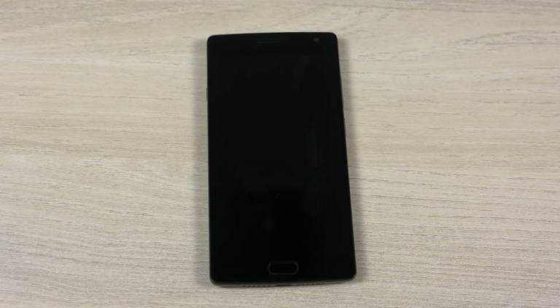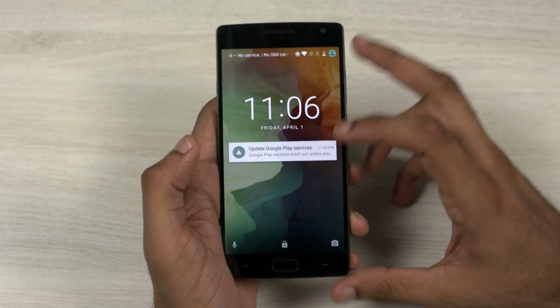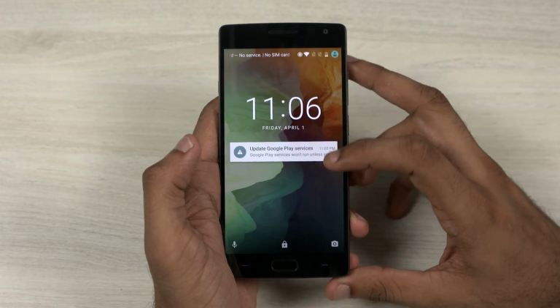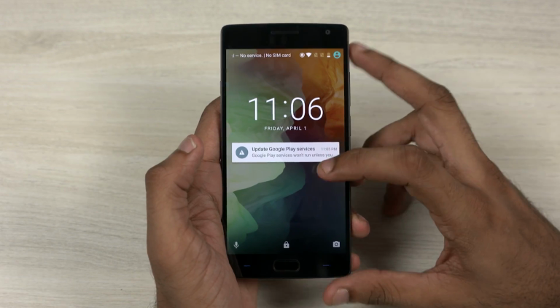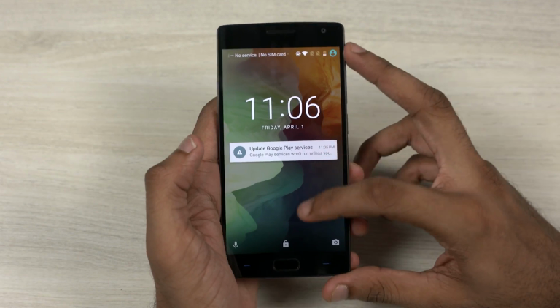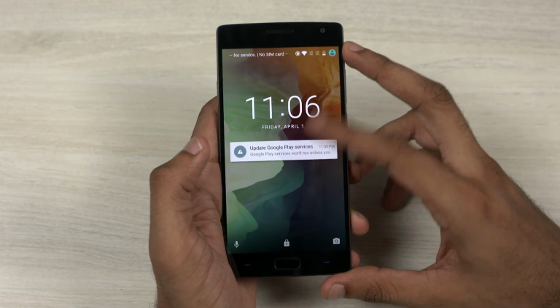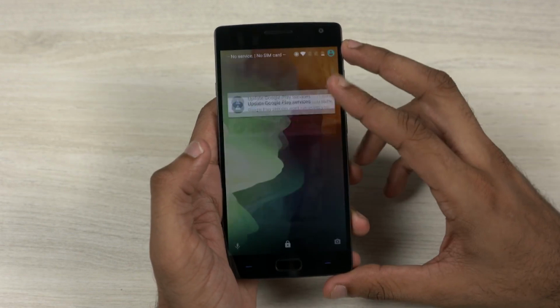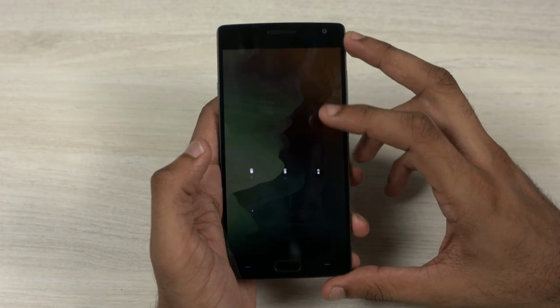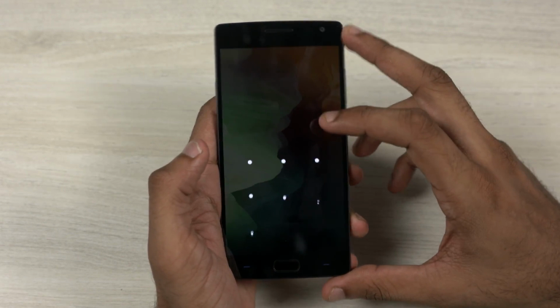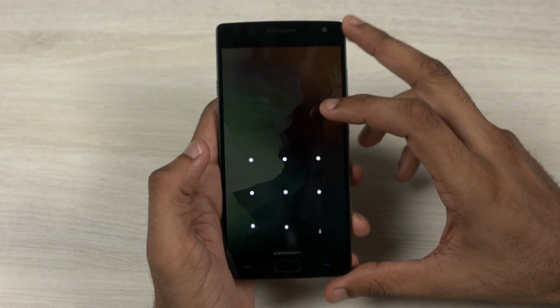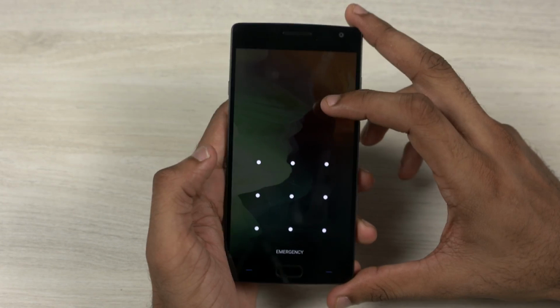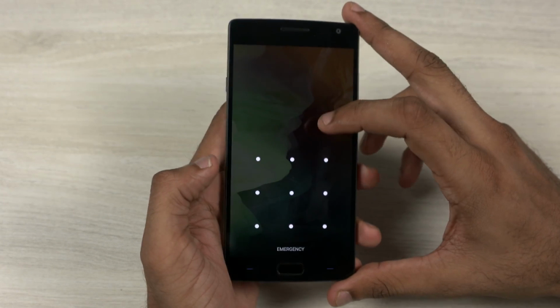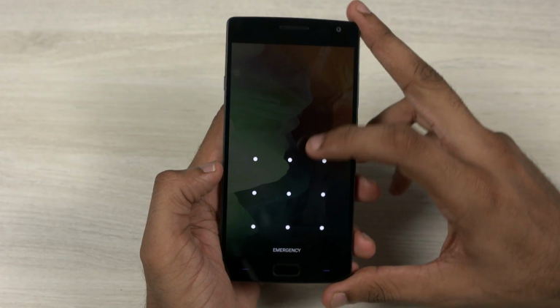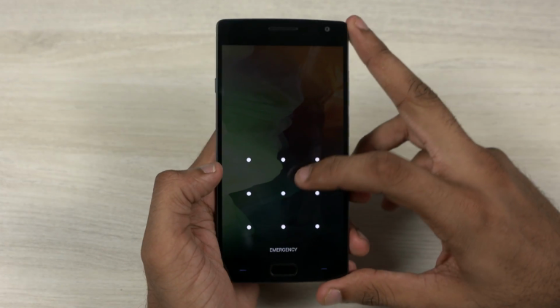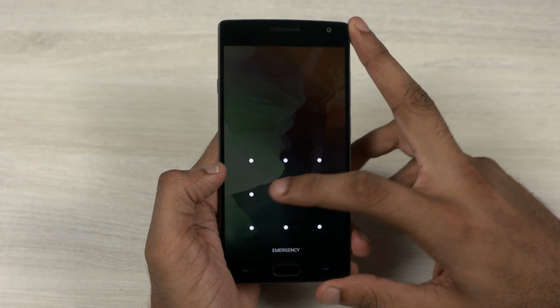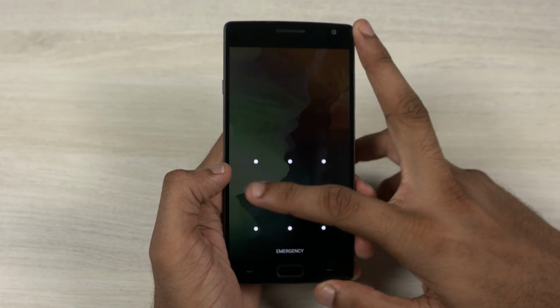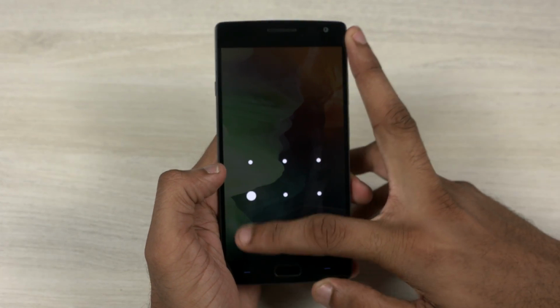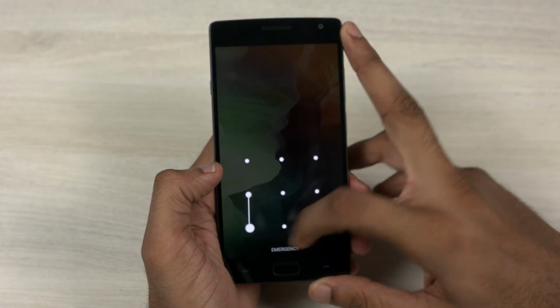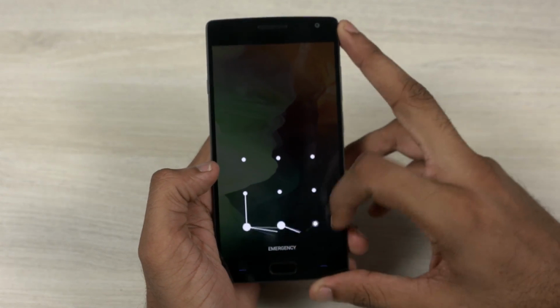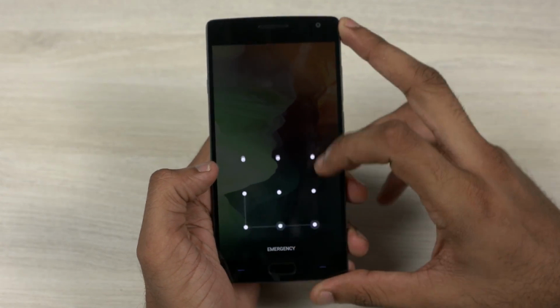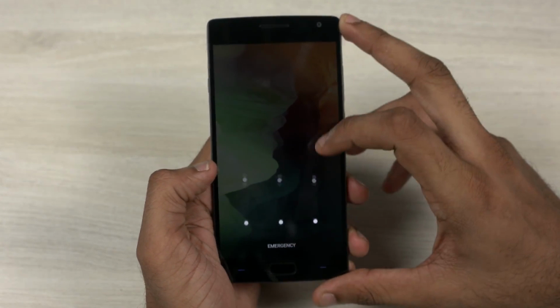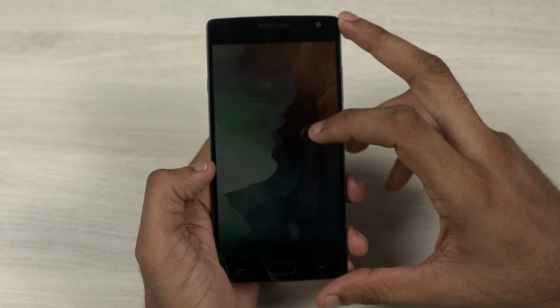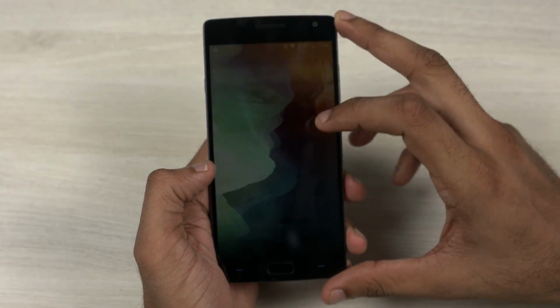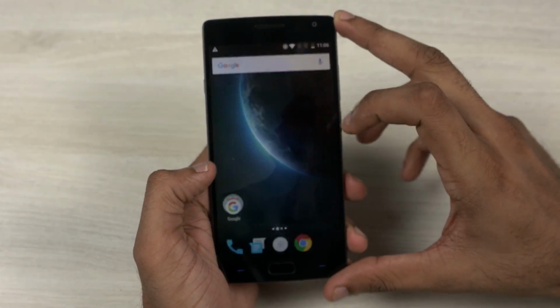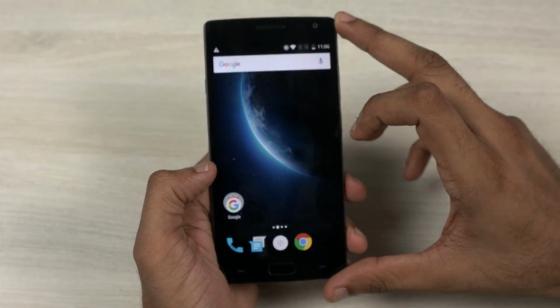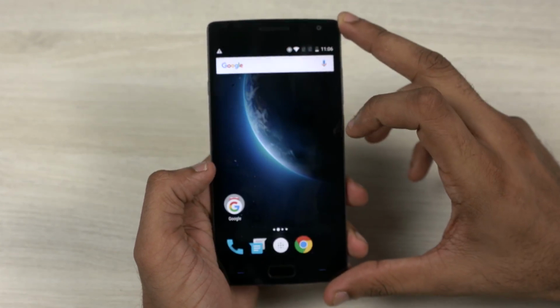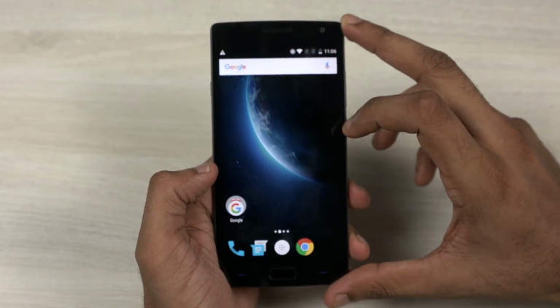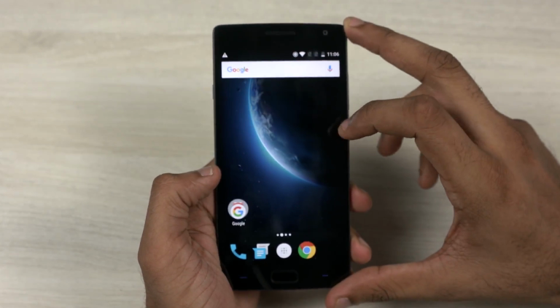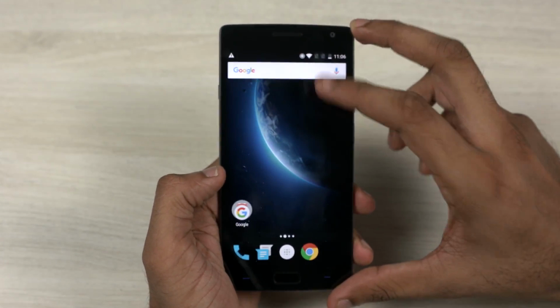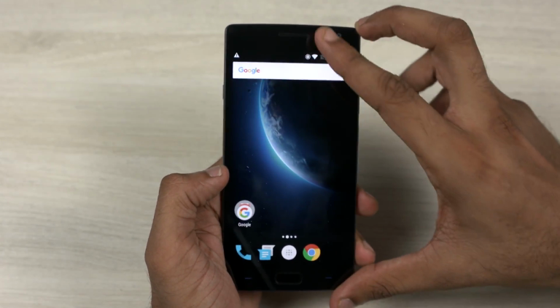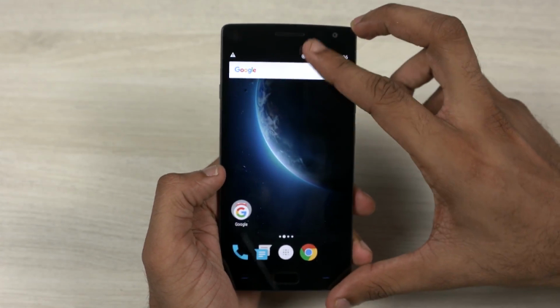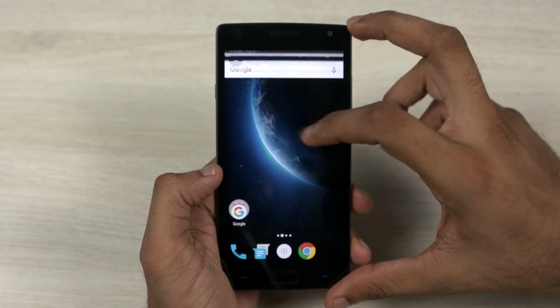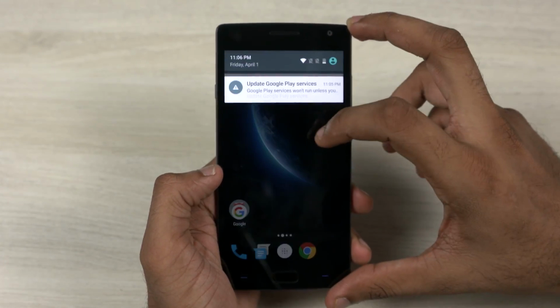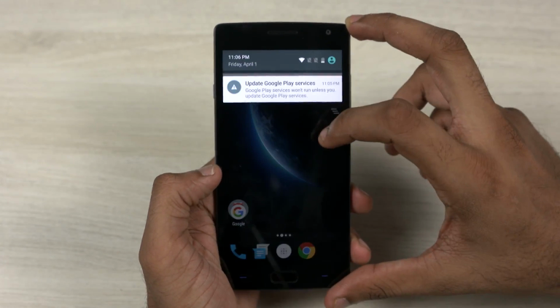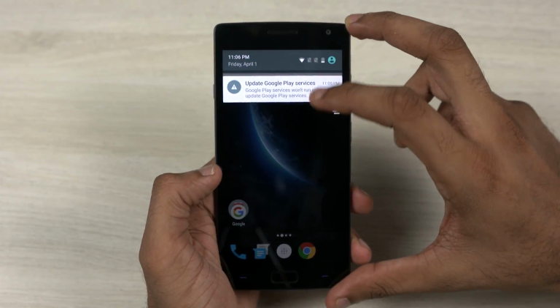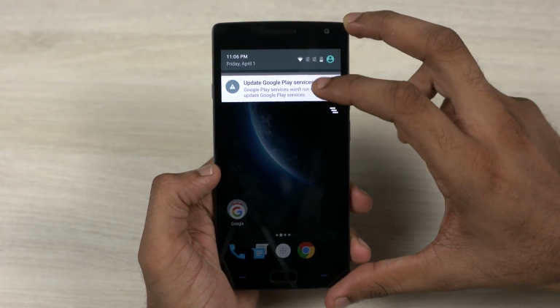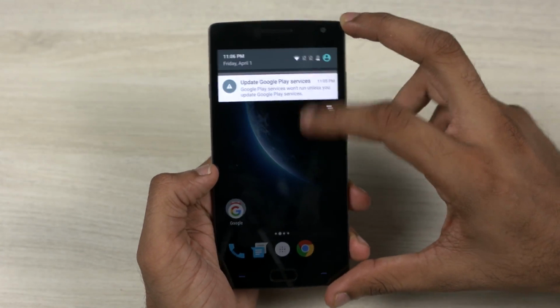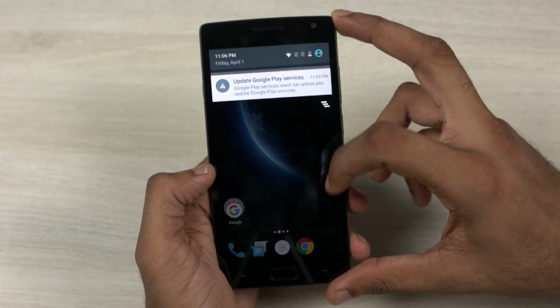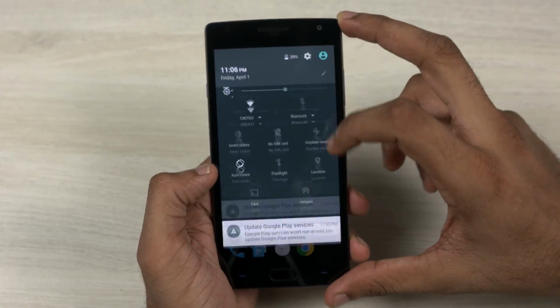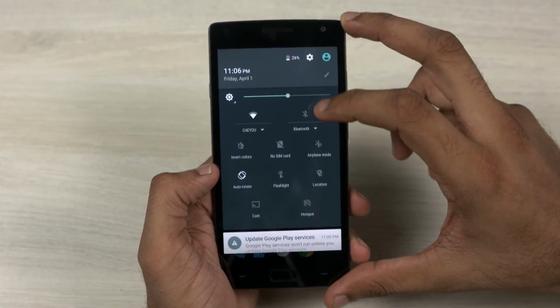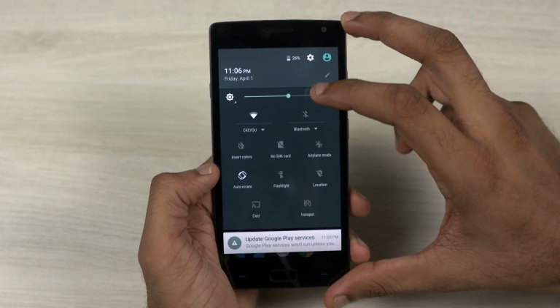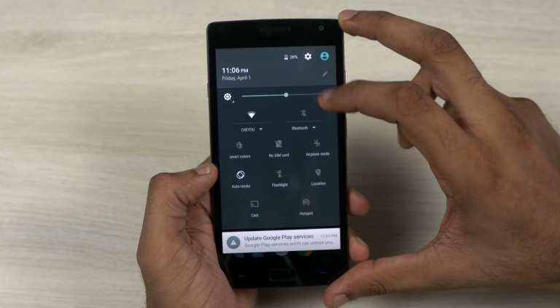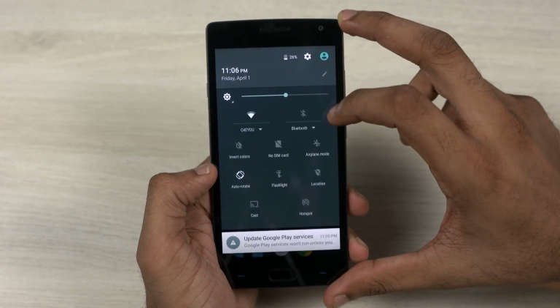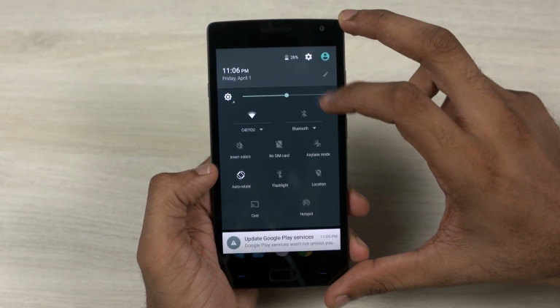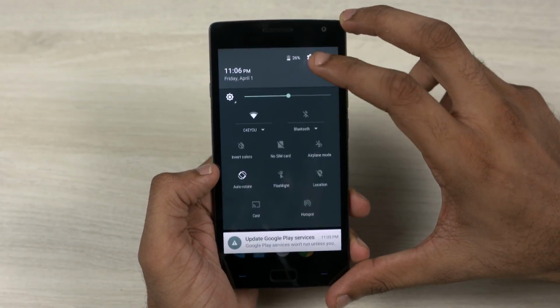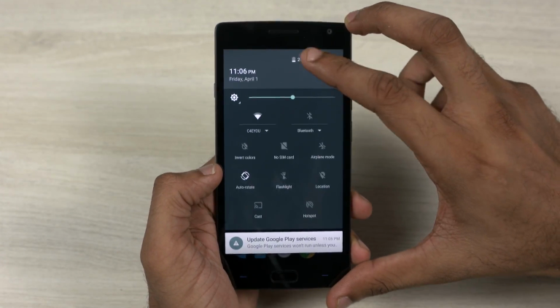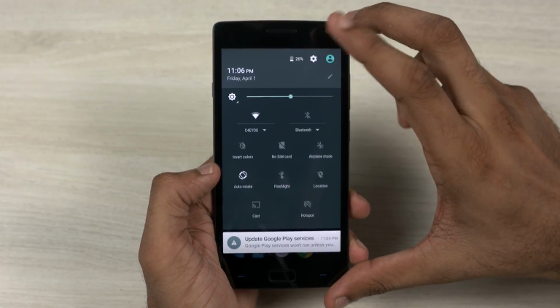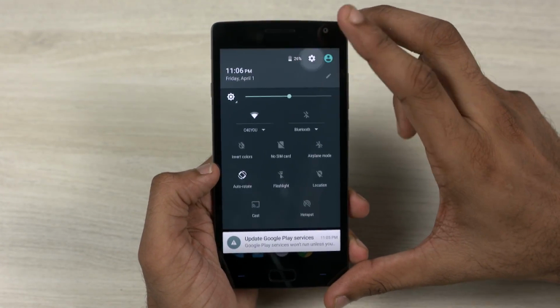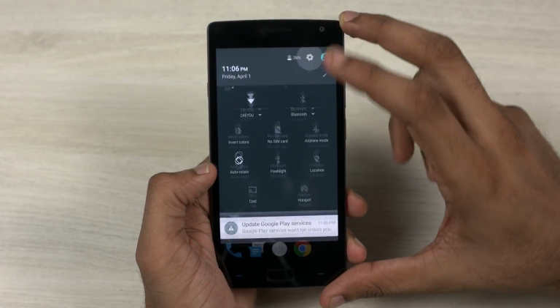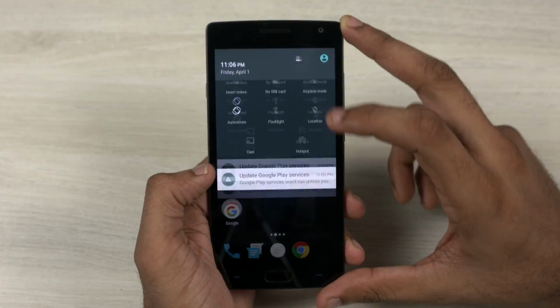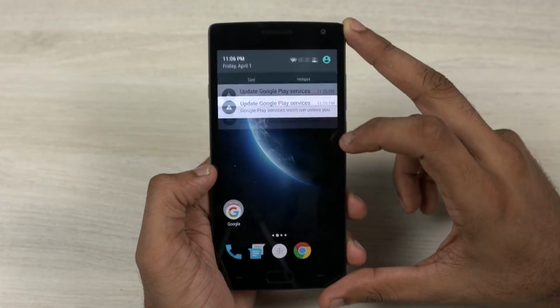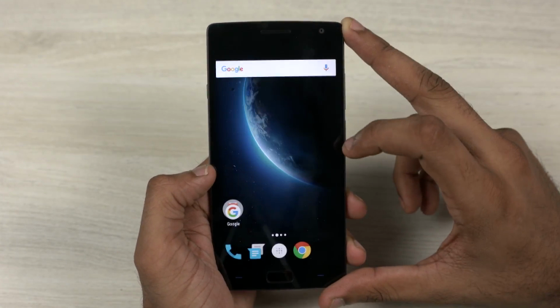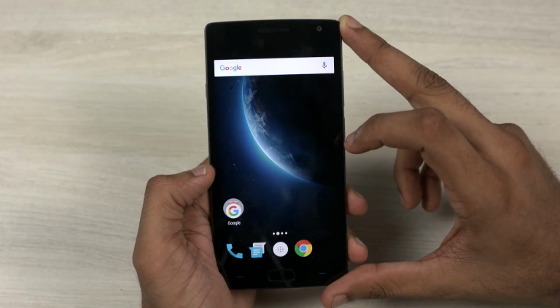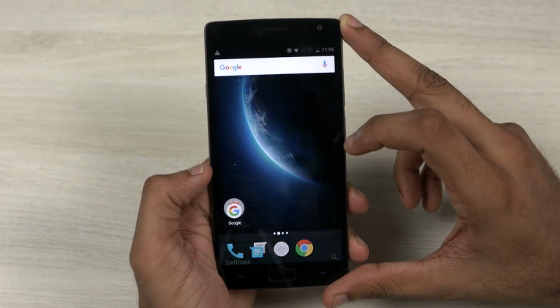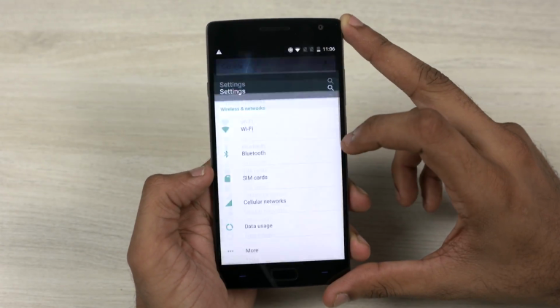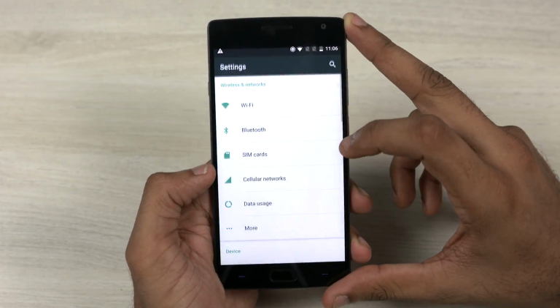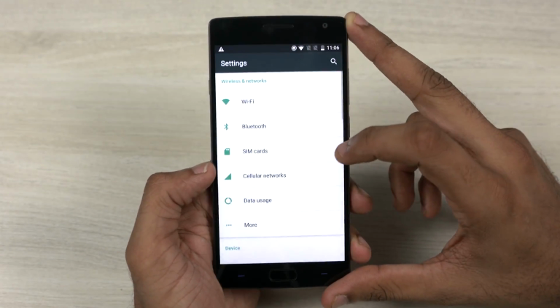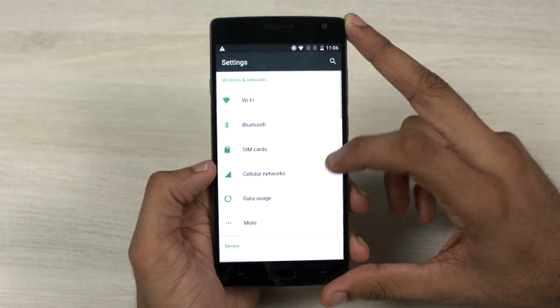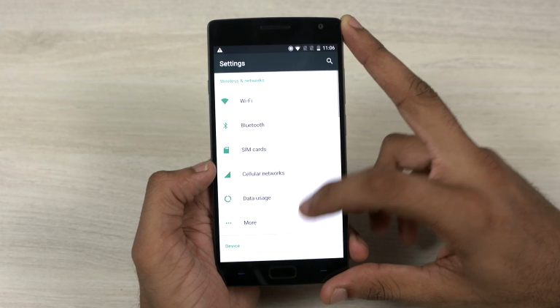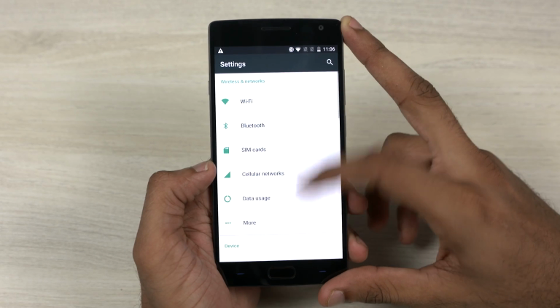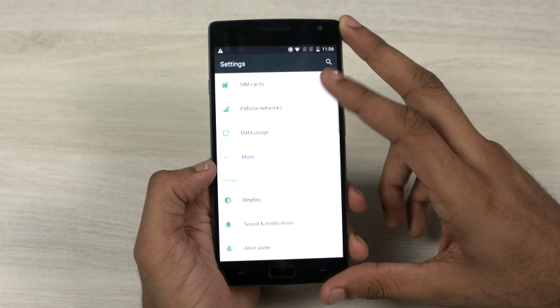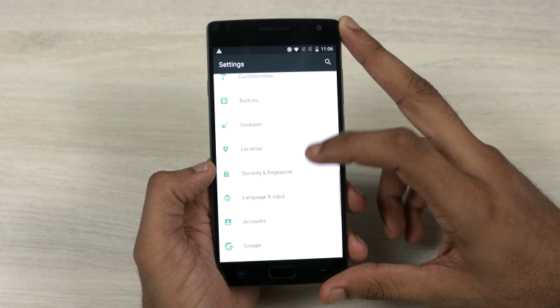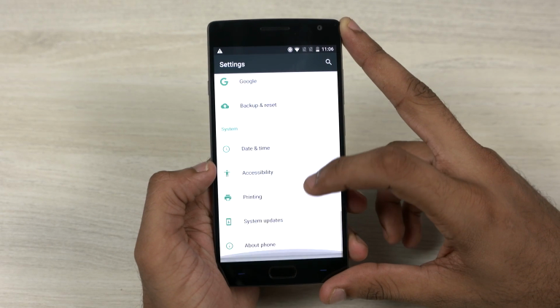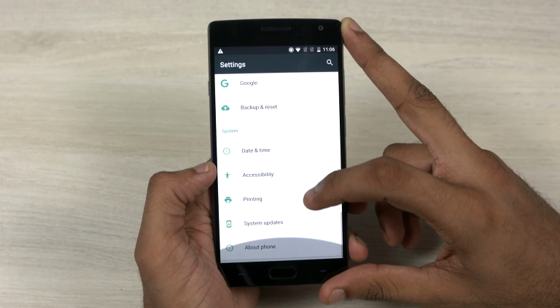Once your phone is up and running, you need to unlock your device with the same password you had before the update. Note that you'd now have to re-register your fingerprint.